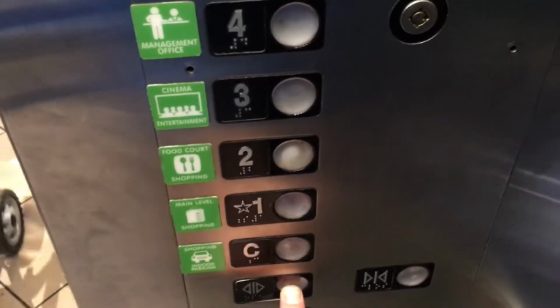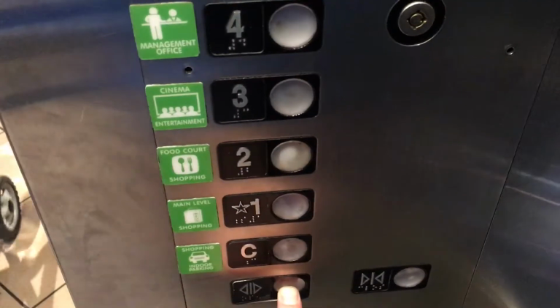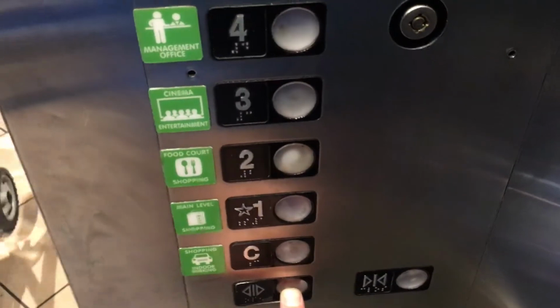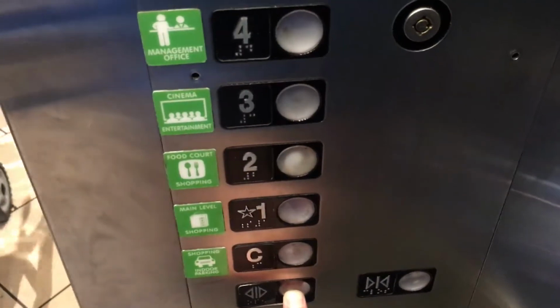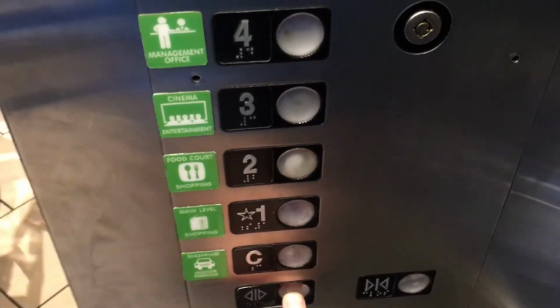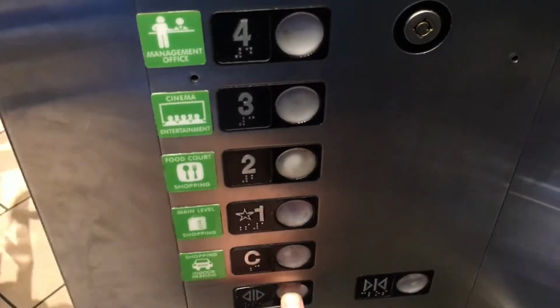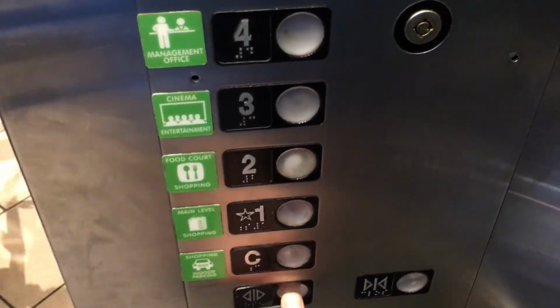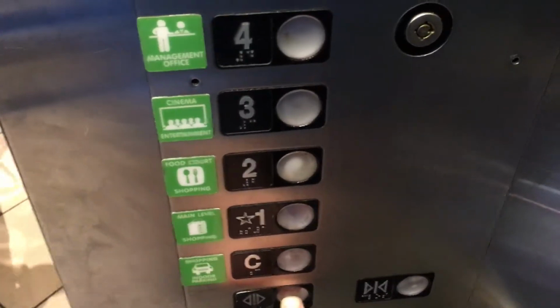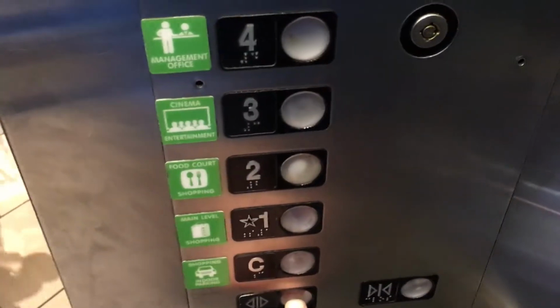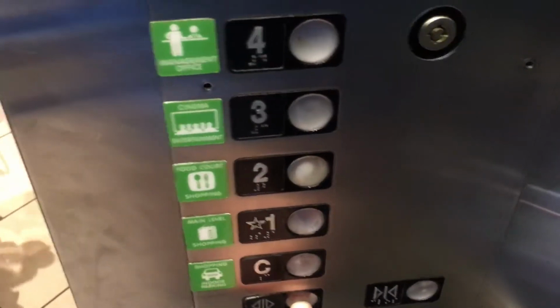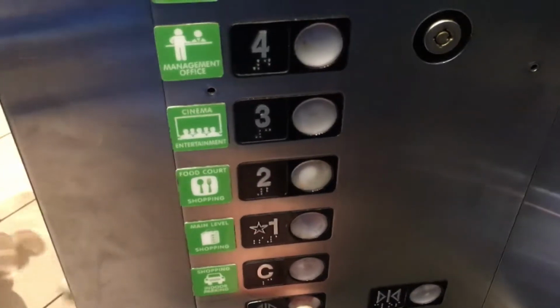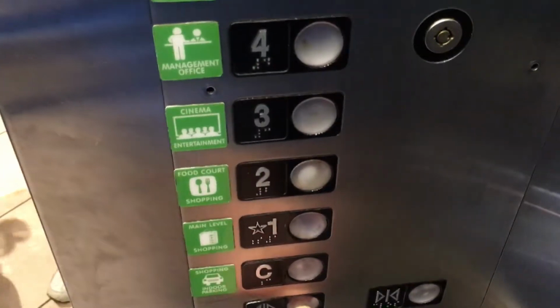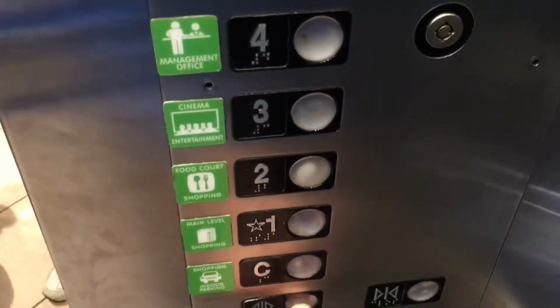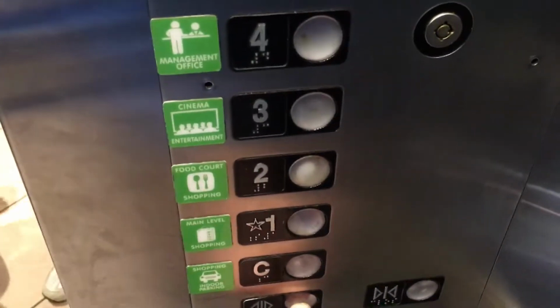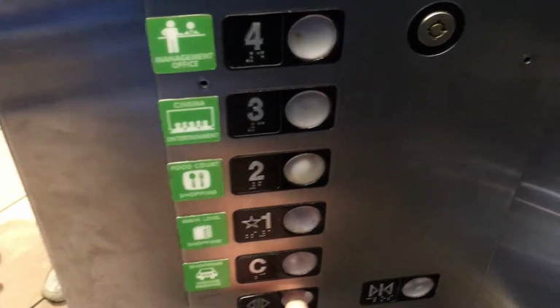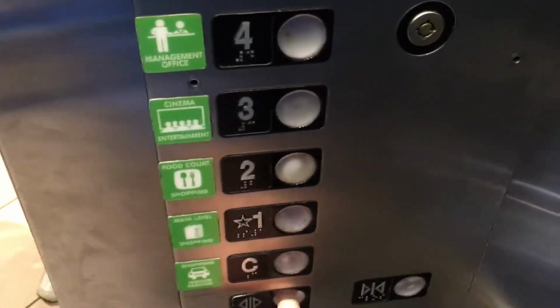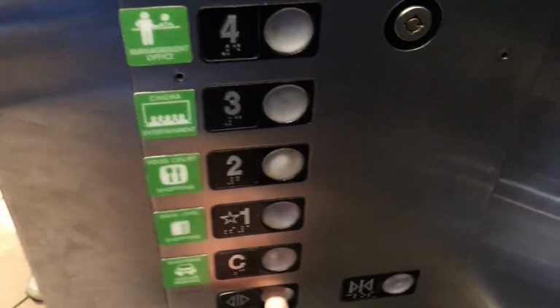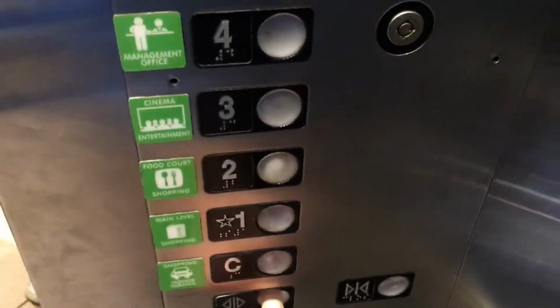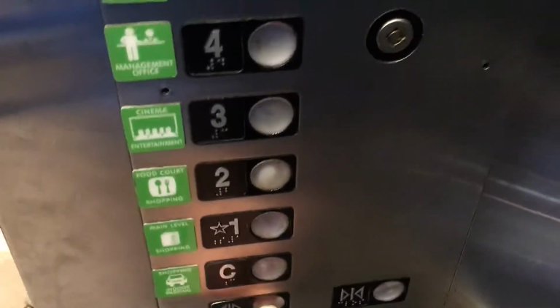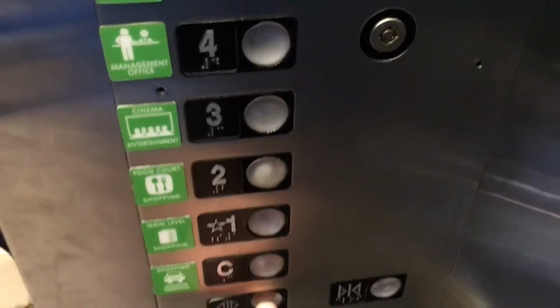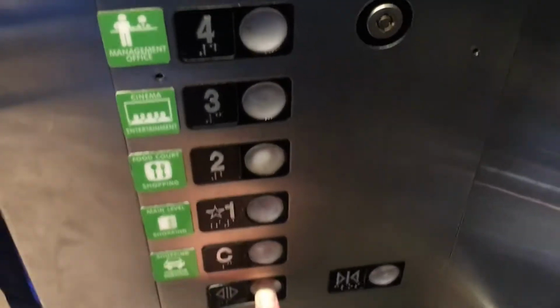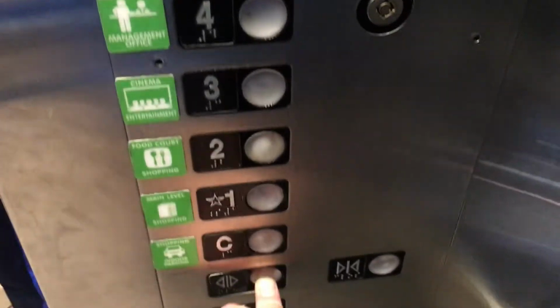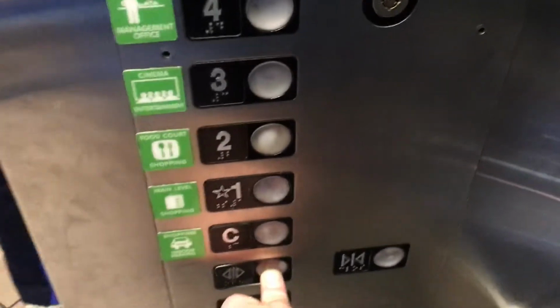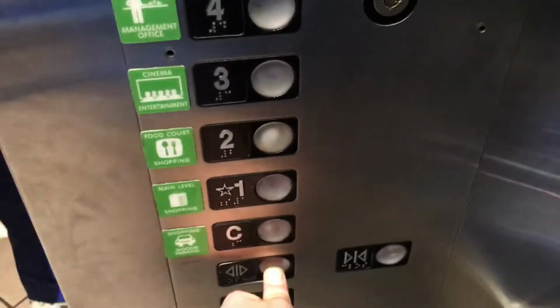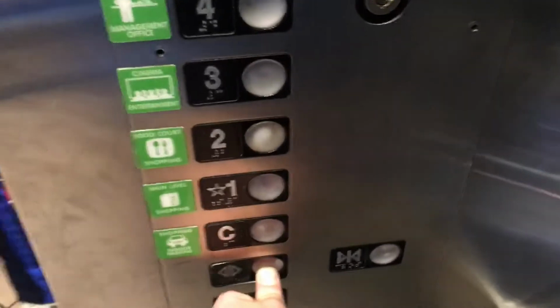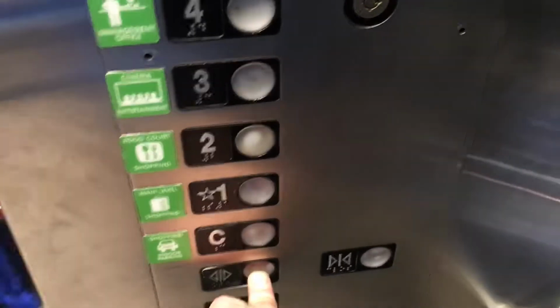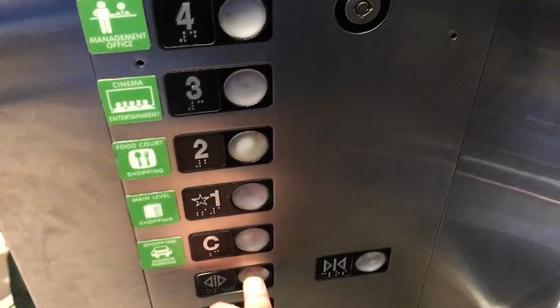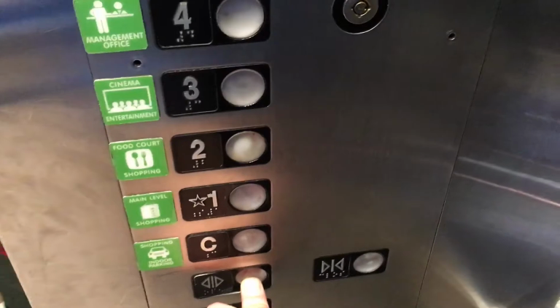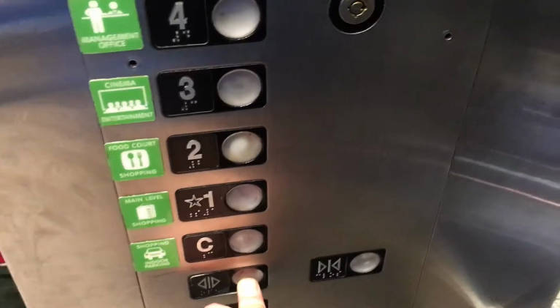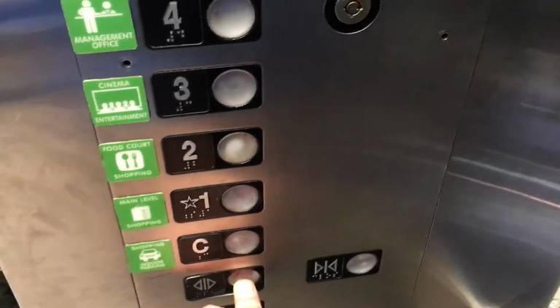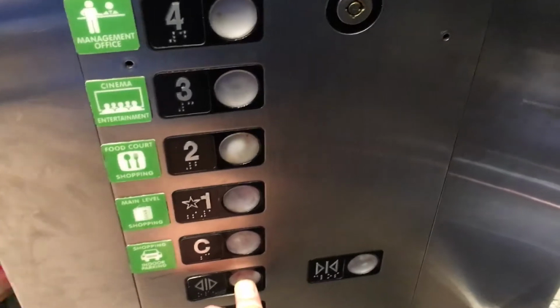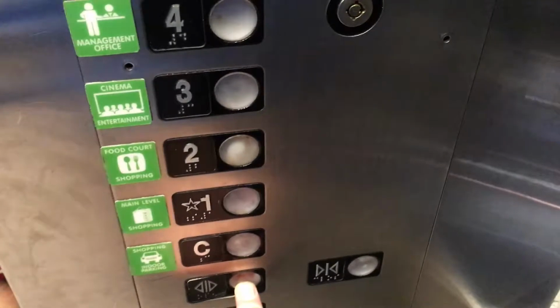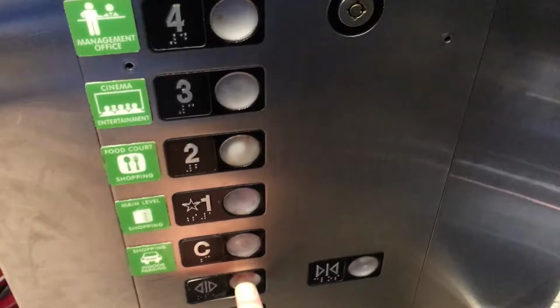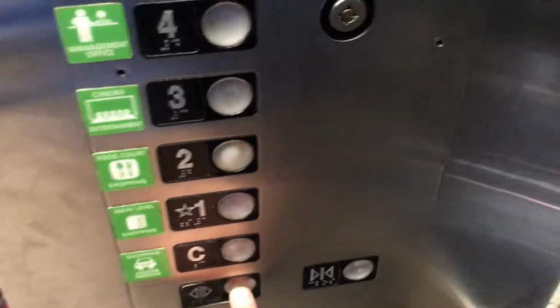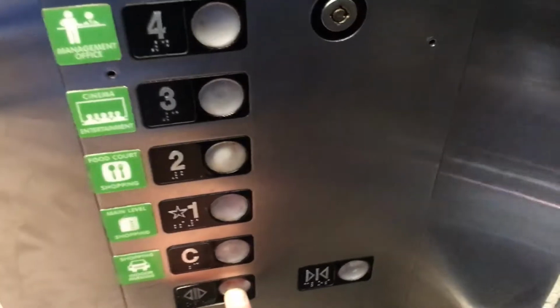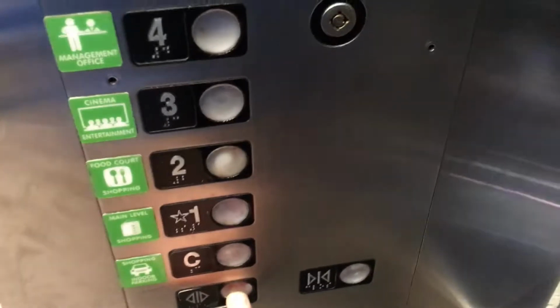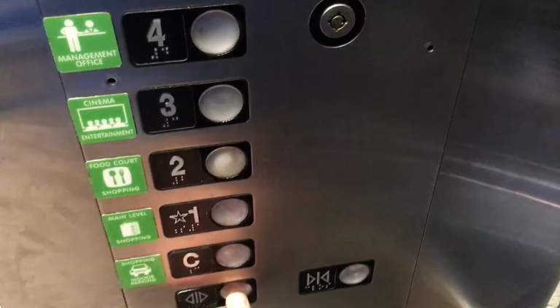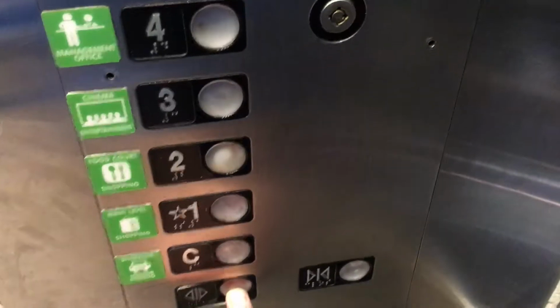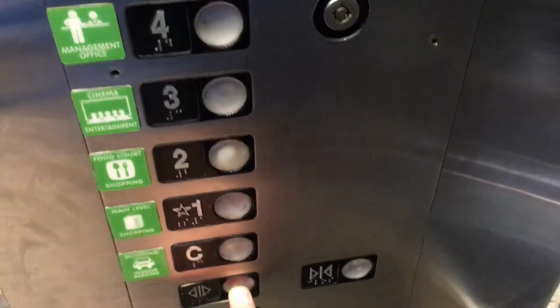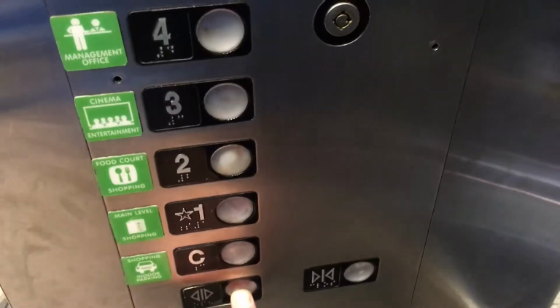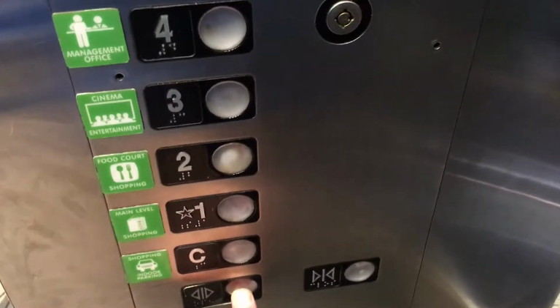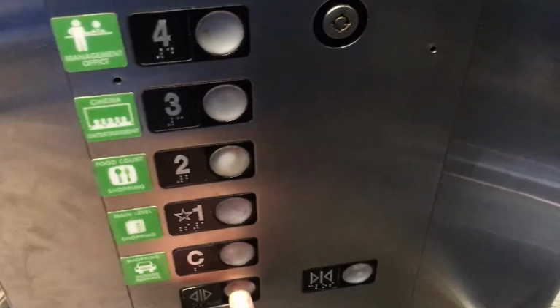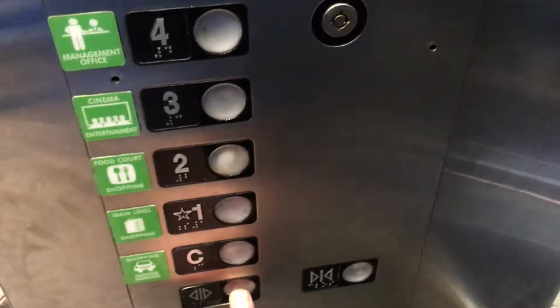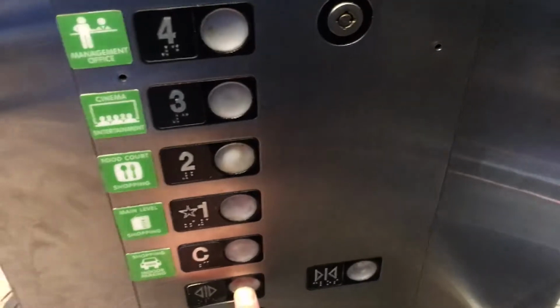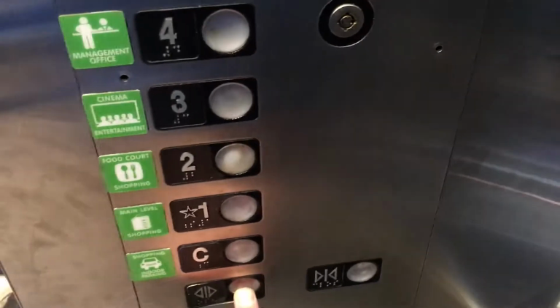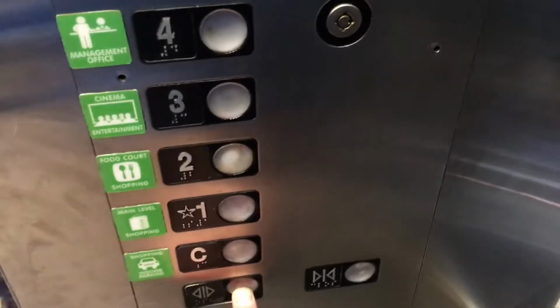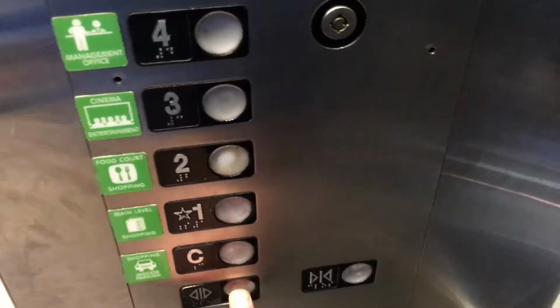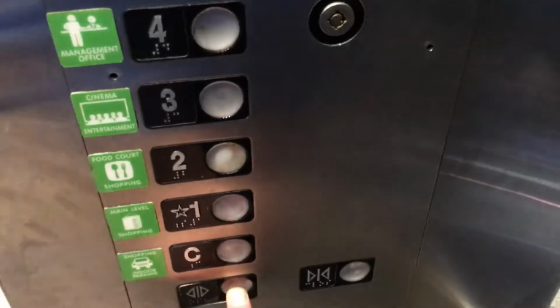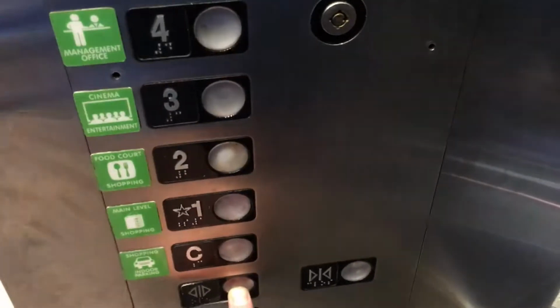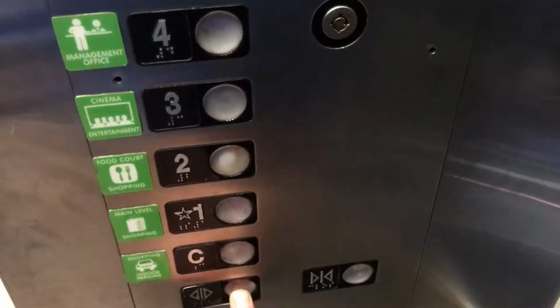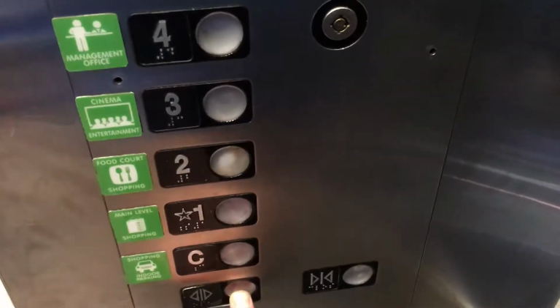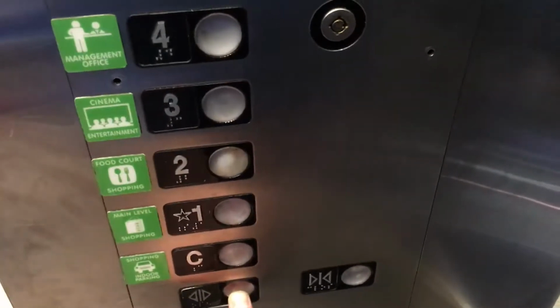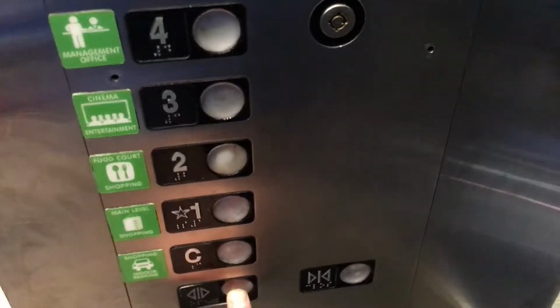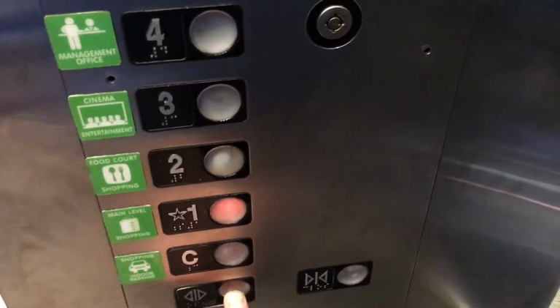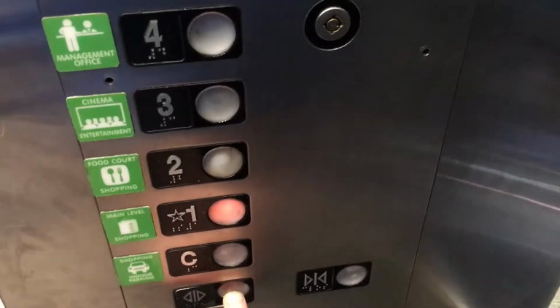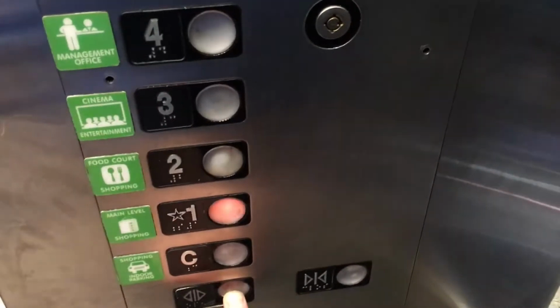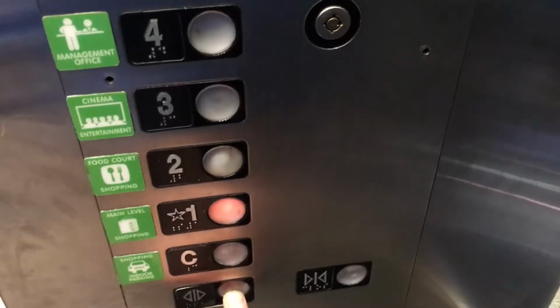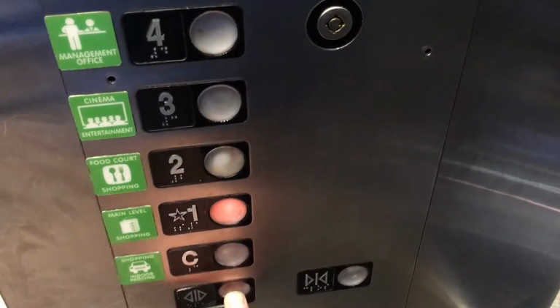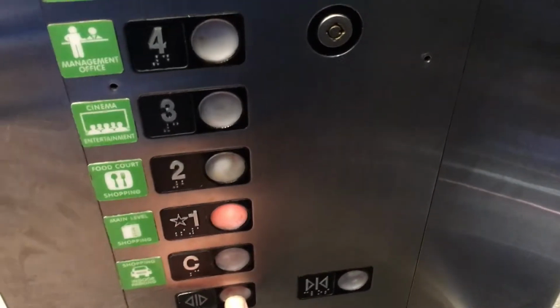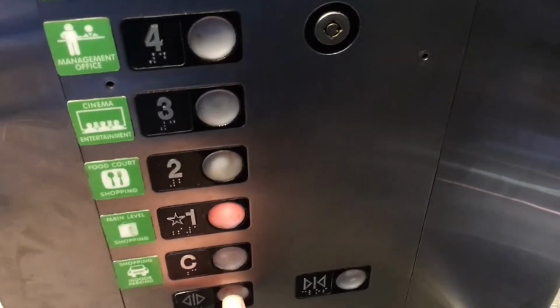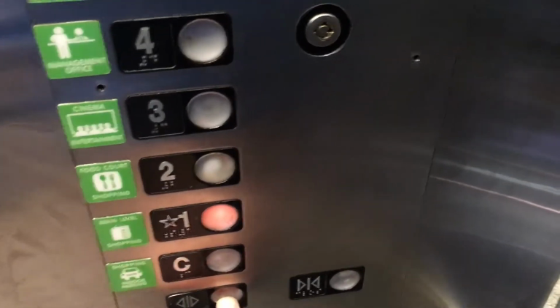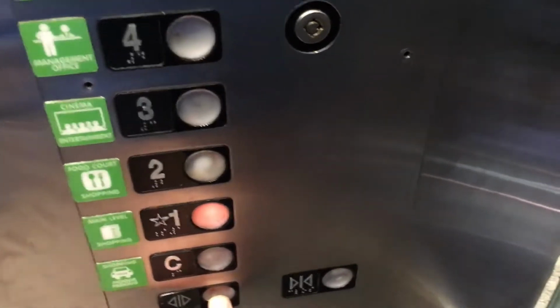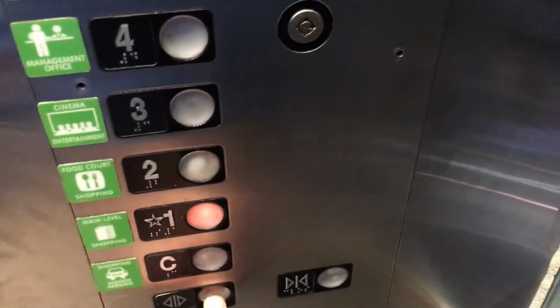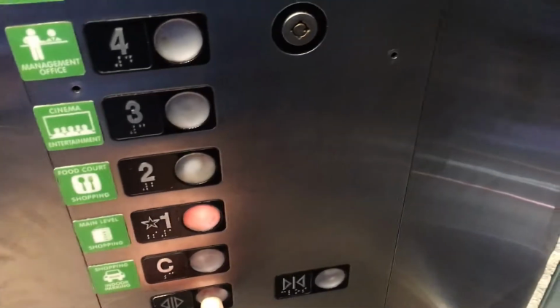You guys coming down? Yeah, we're going down. Alright. Which floor are you going to? One. One? Alright.